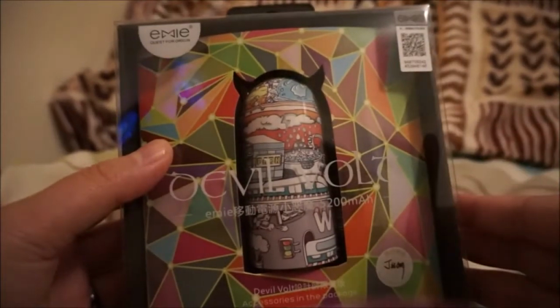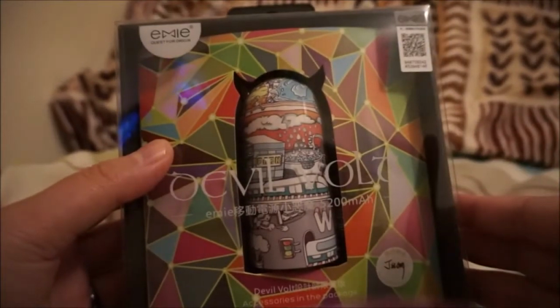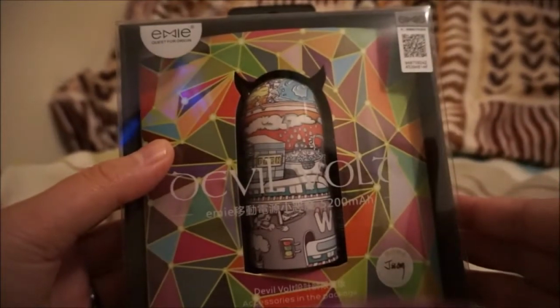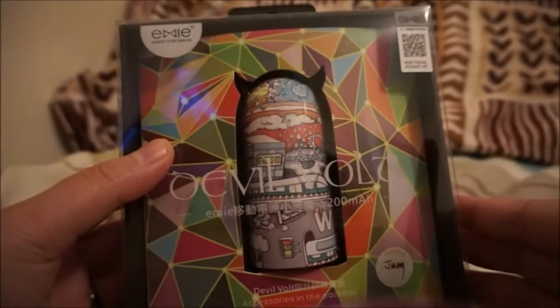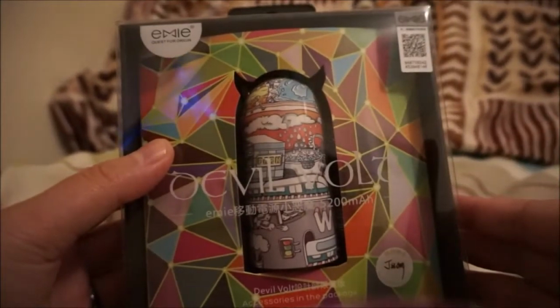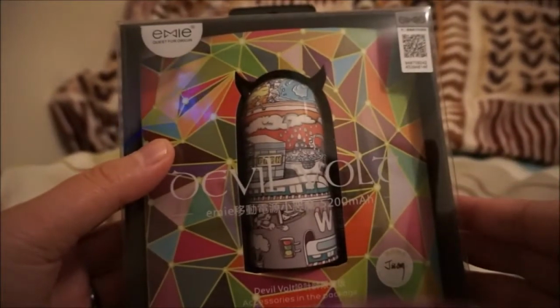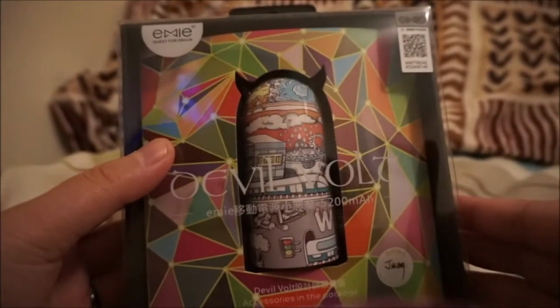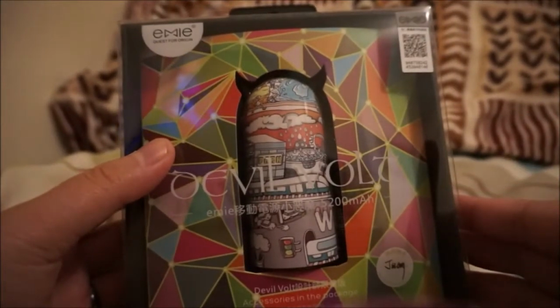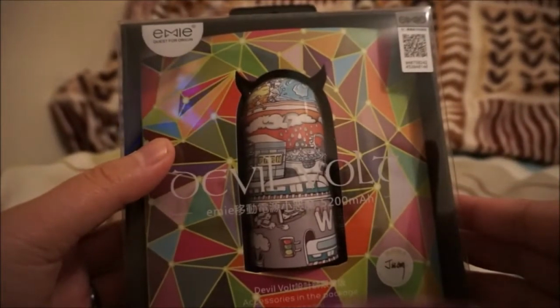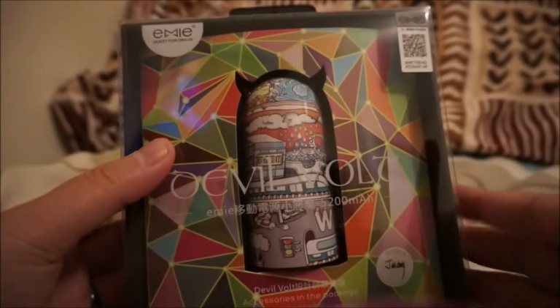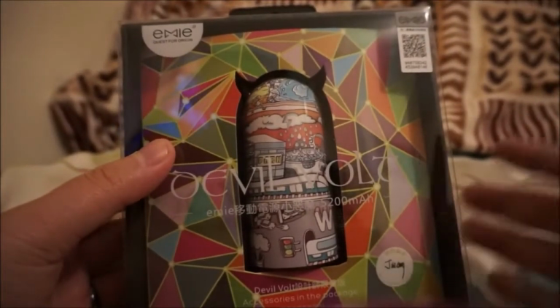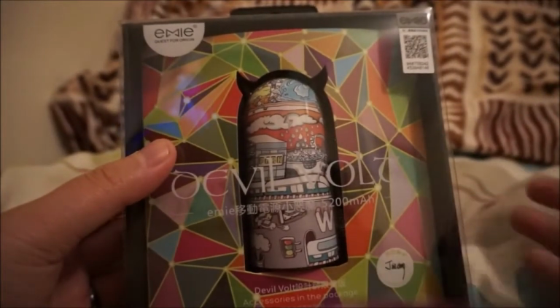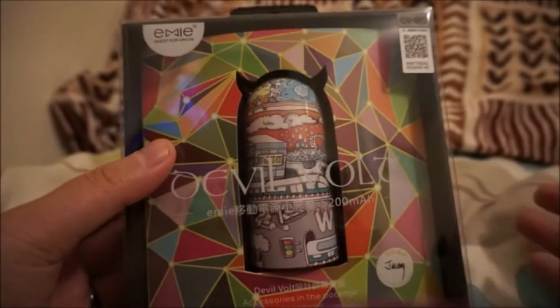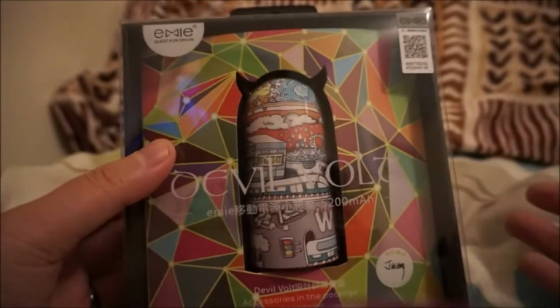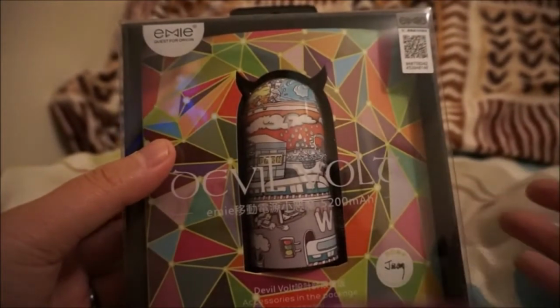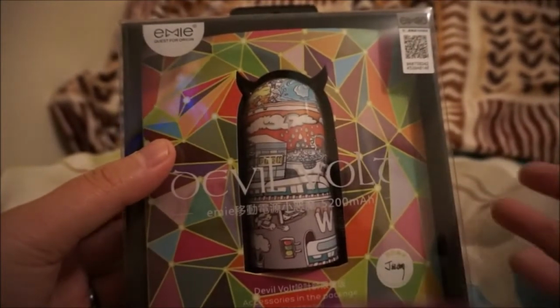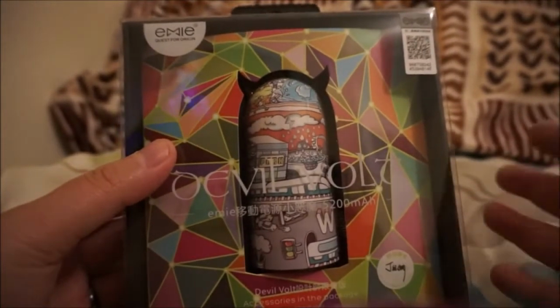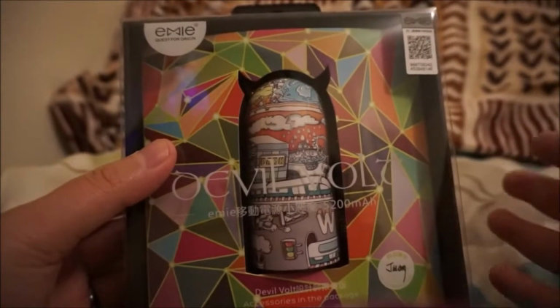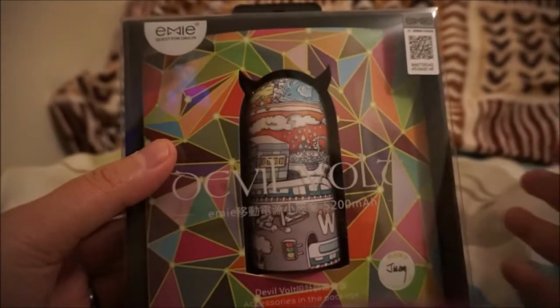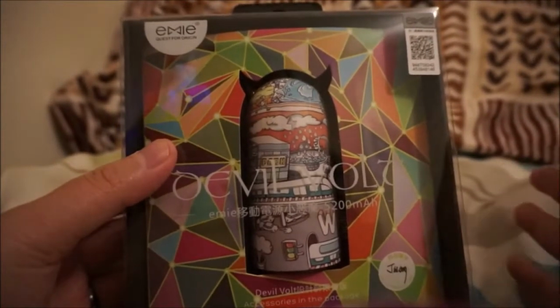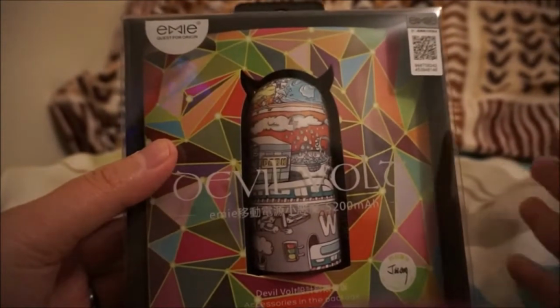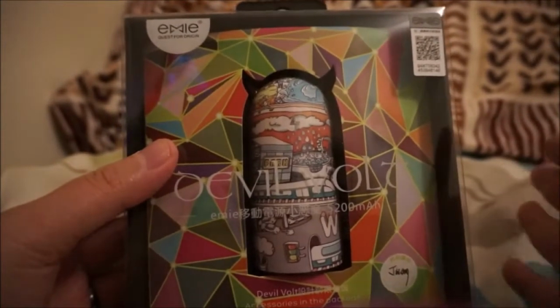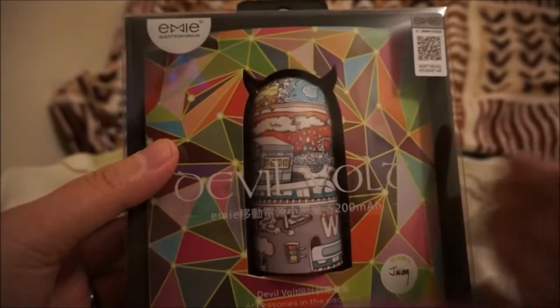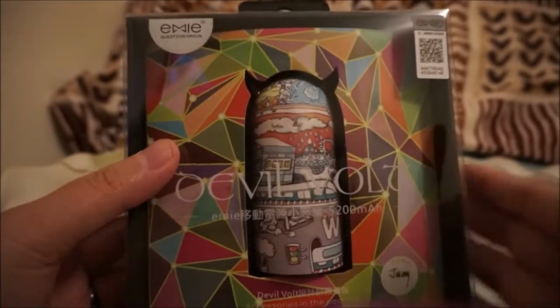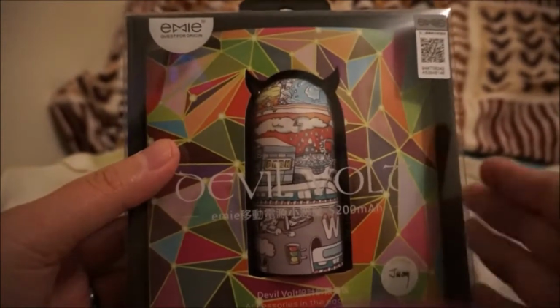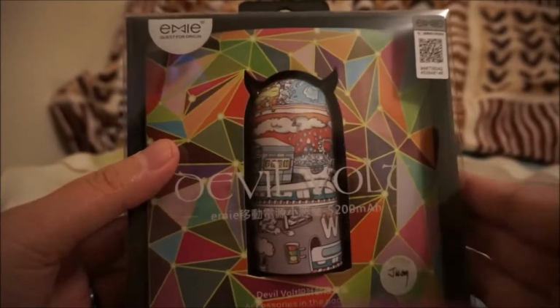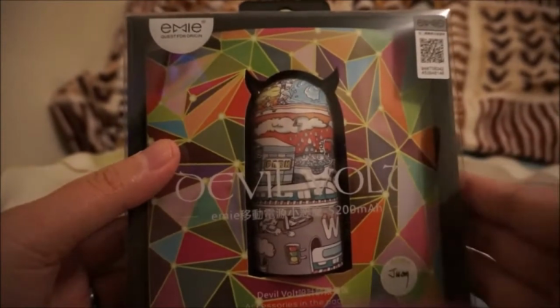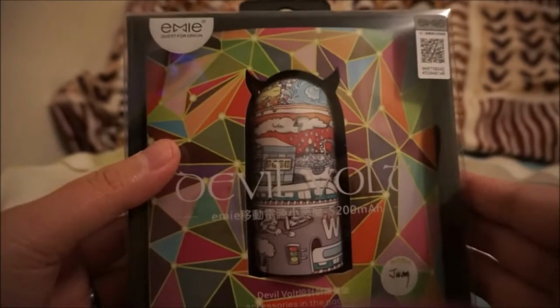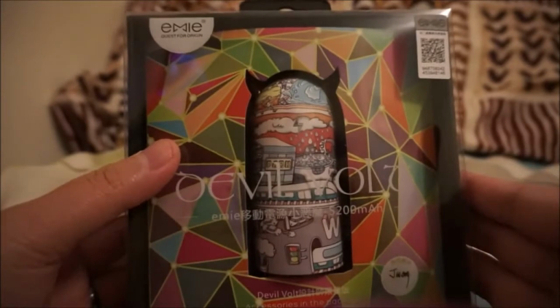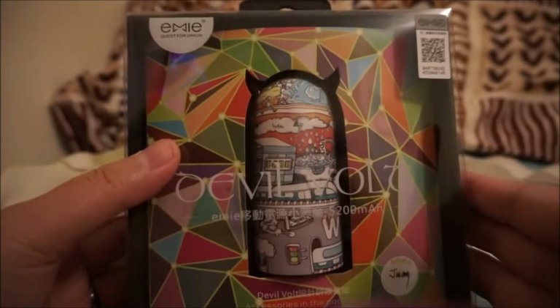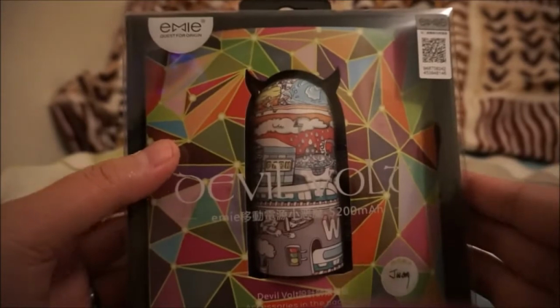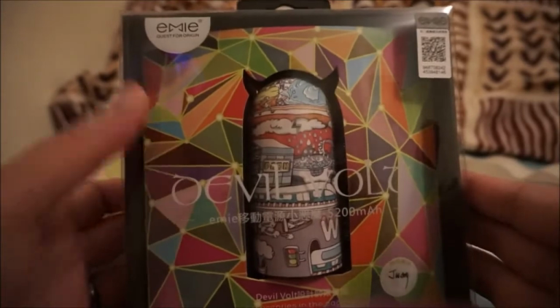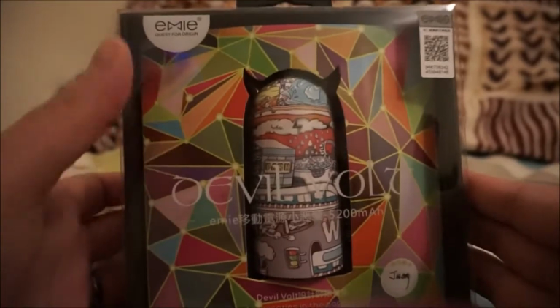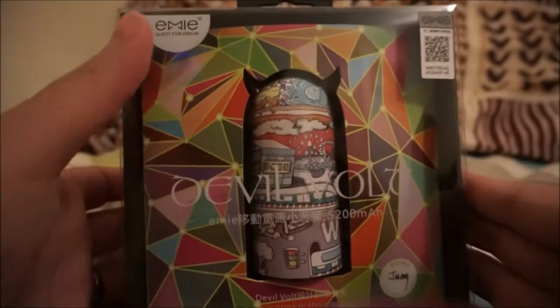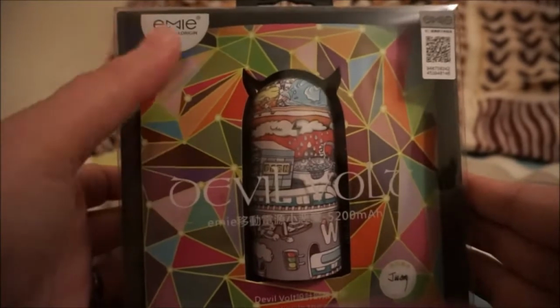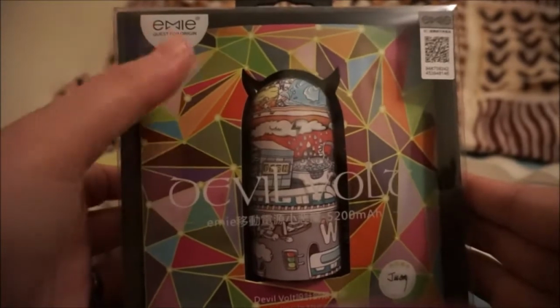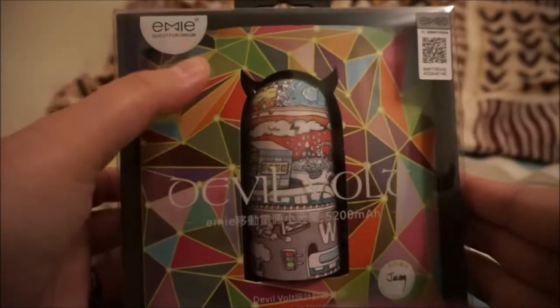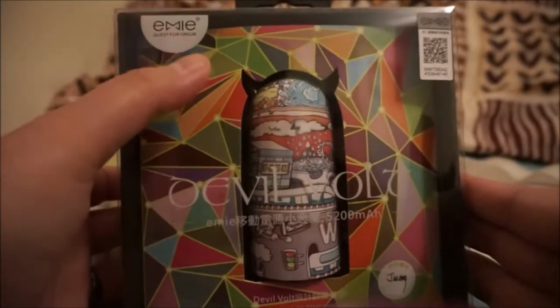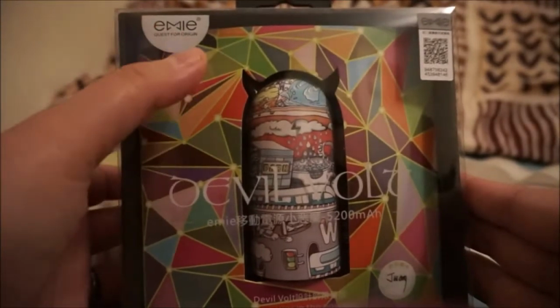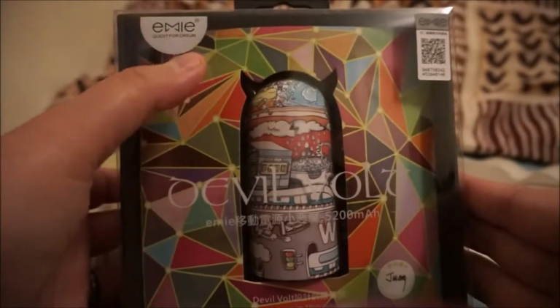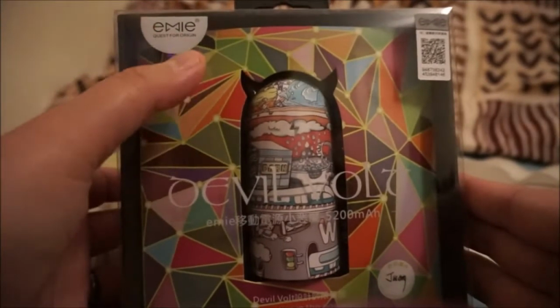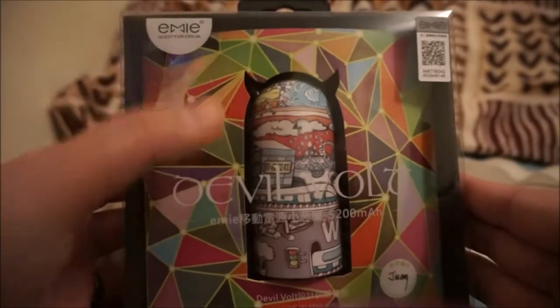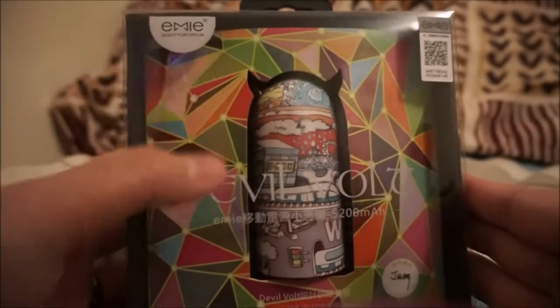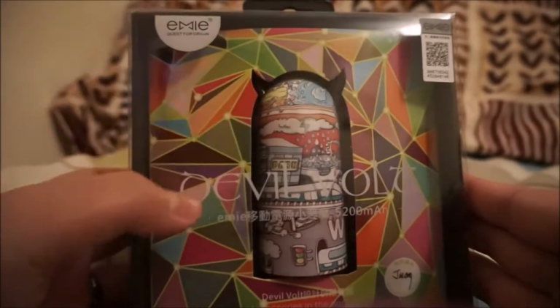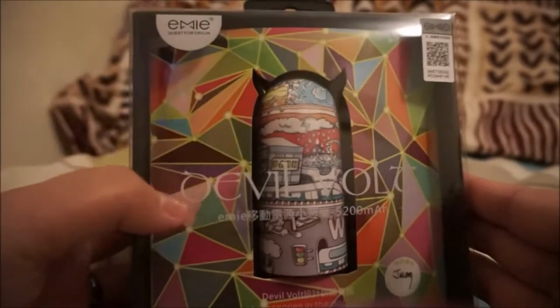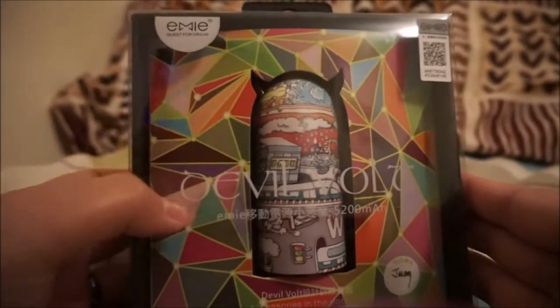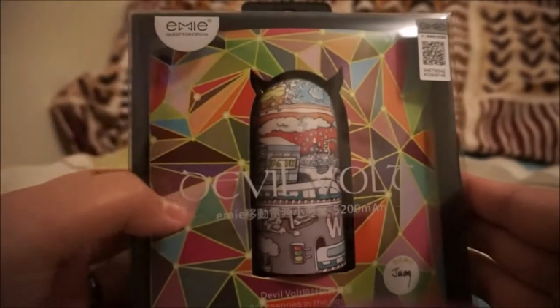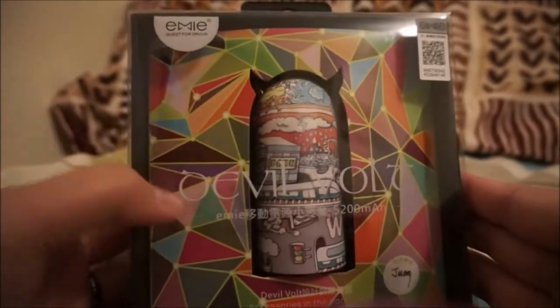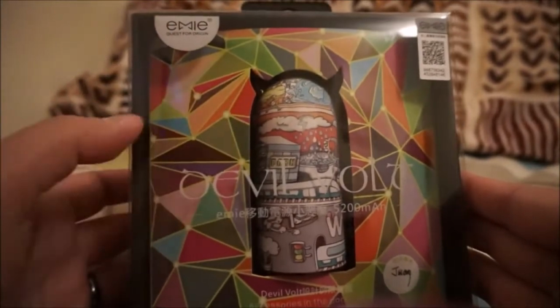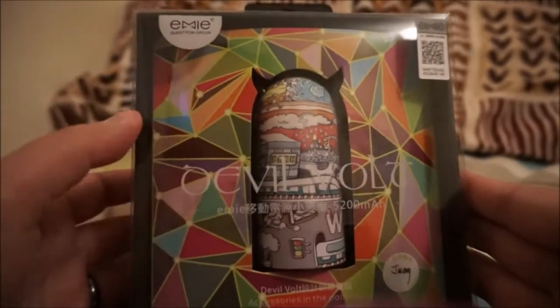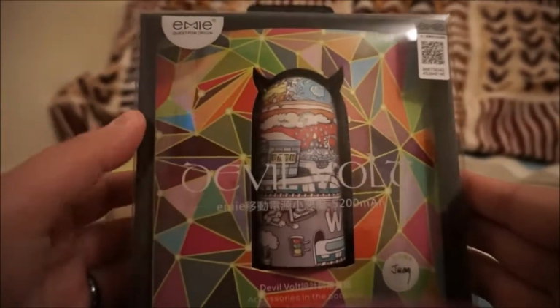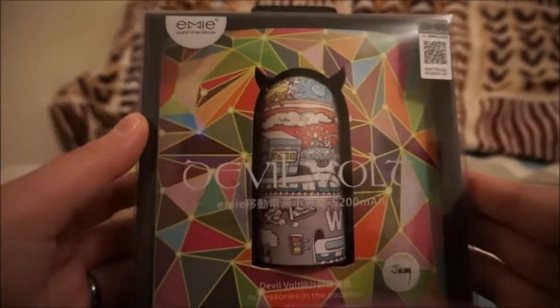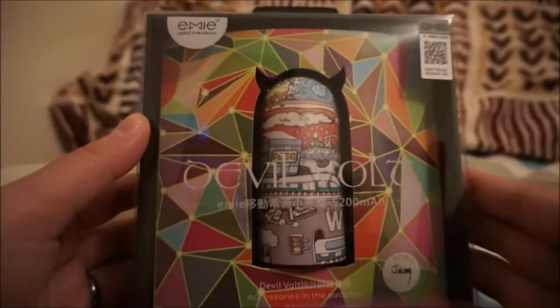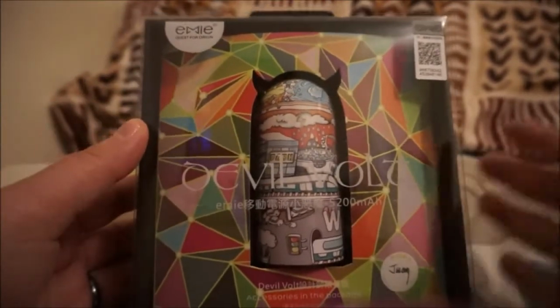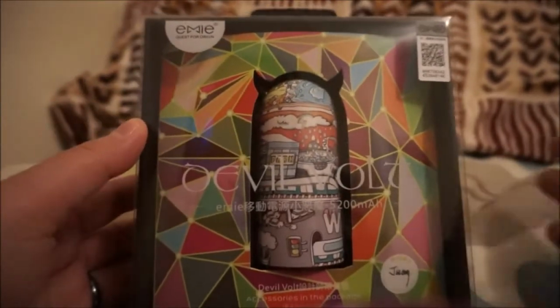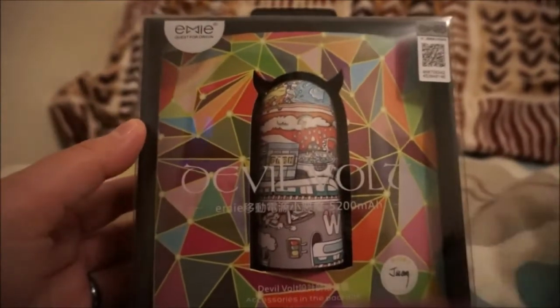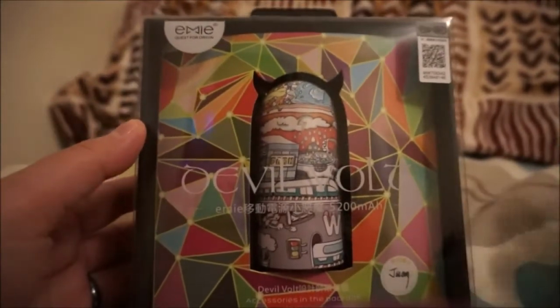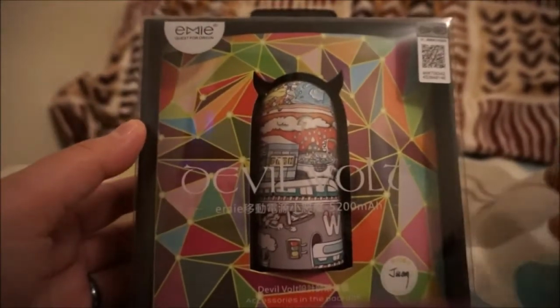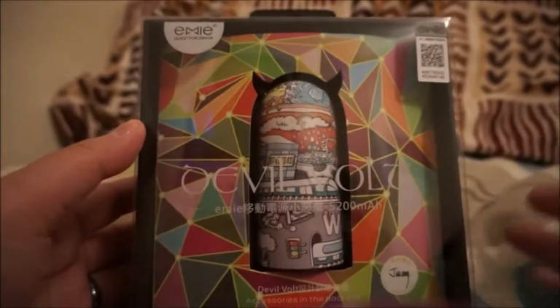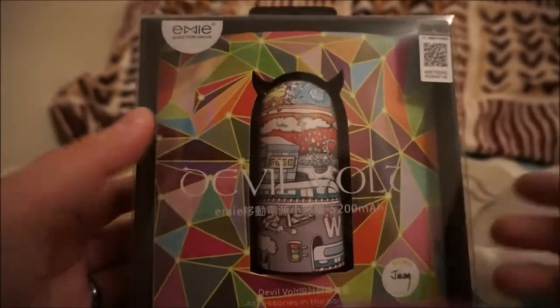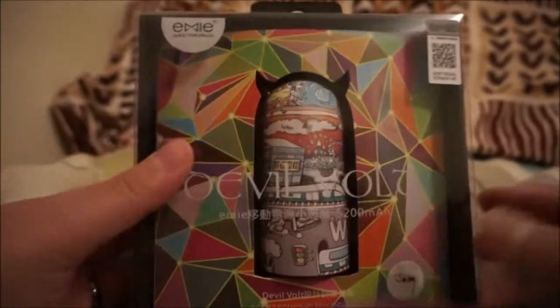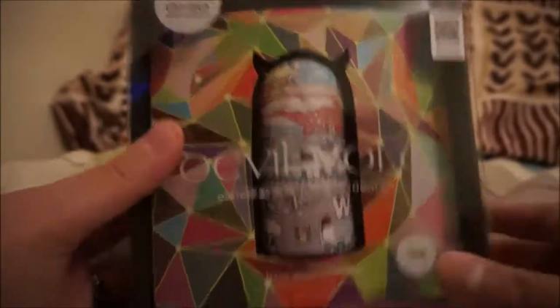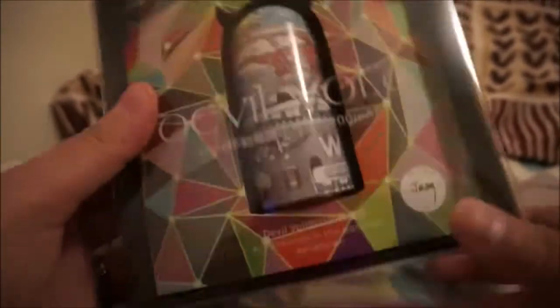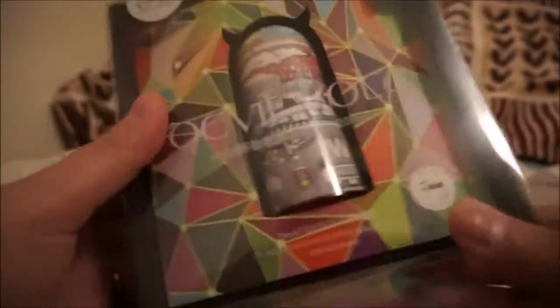Hi guys, this is Chi and I just want to do a quick unboxing of the EMI Devavolt Portable Power Bank.